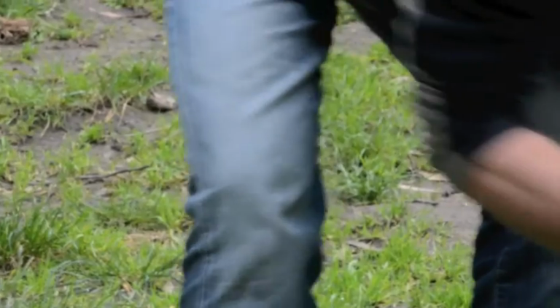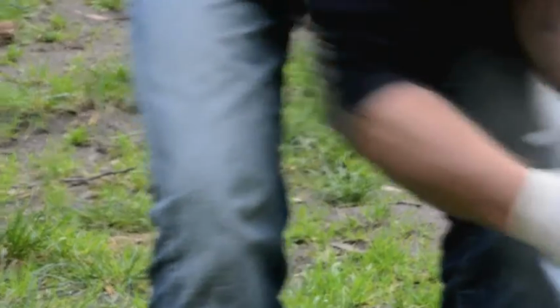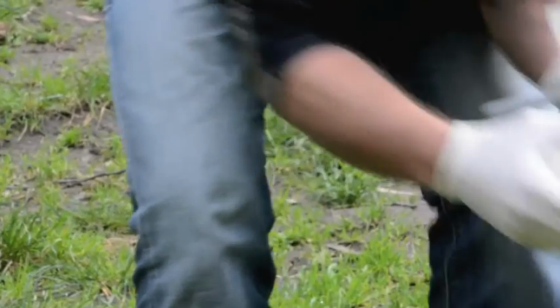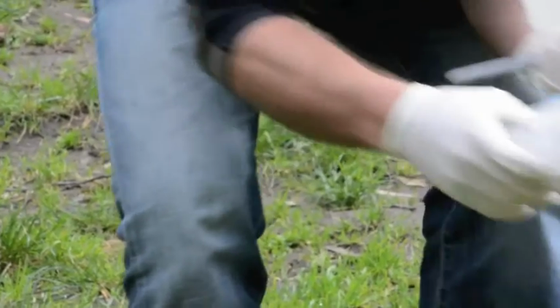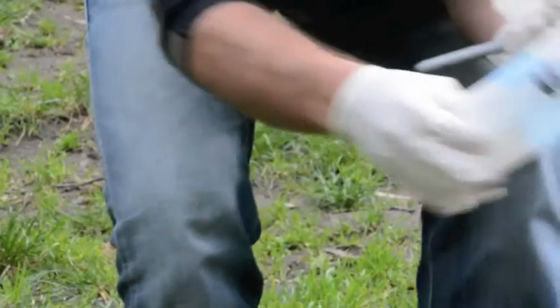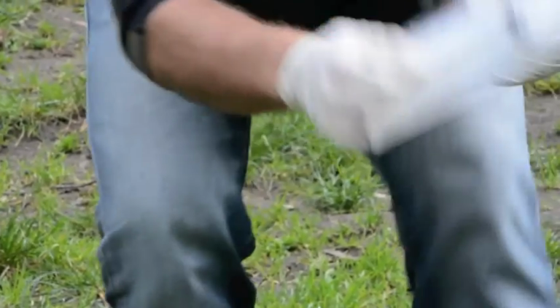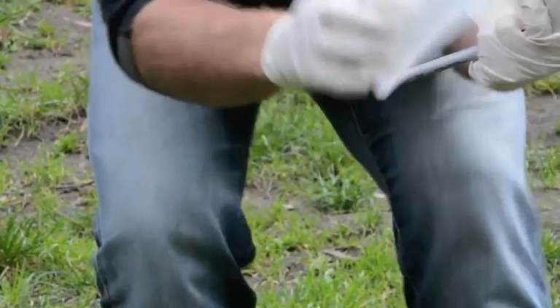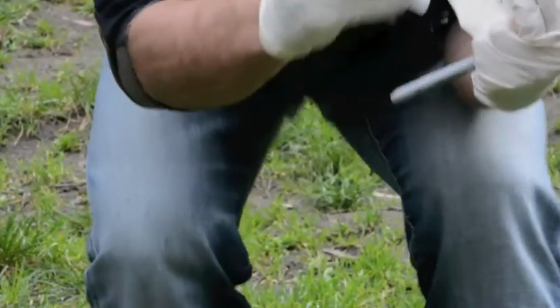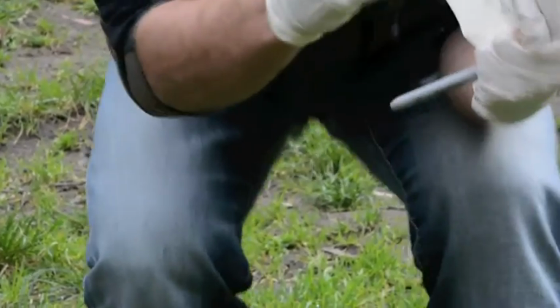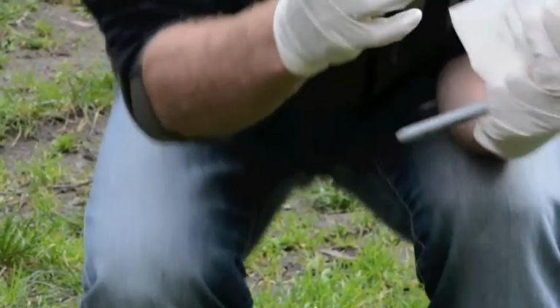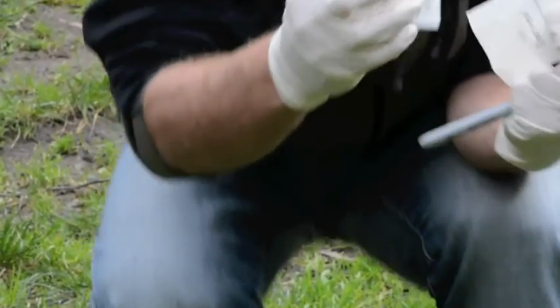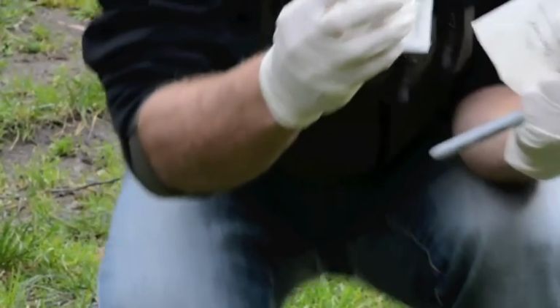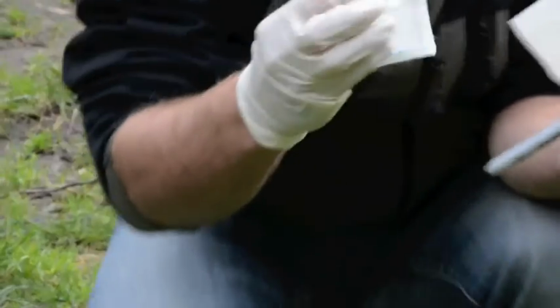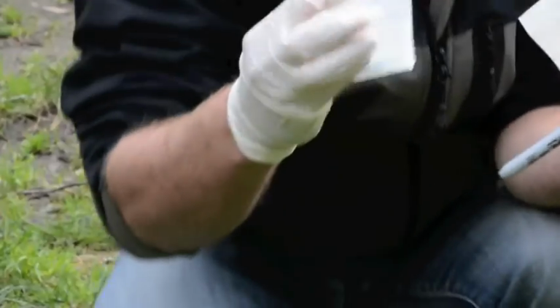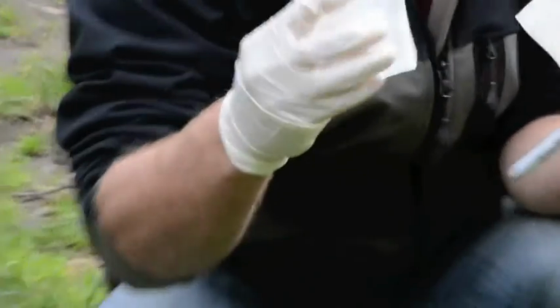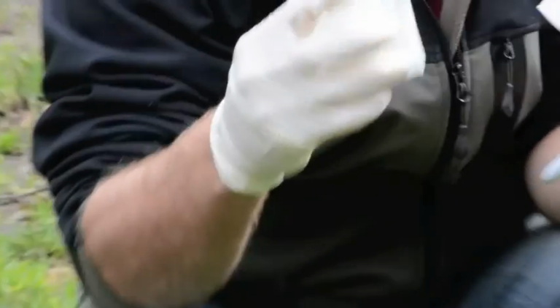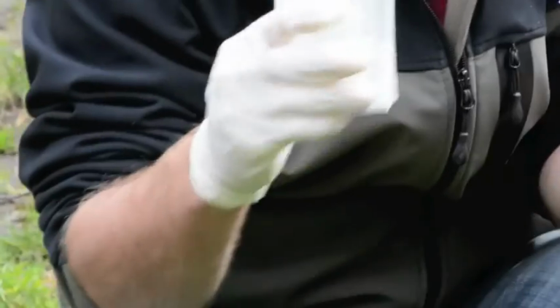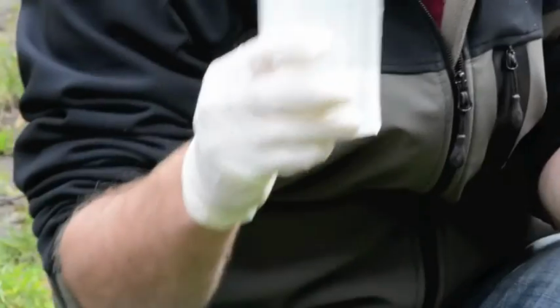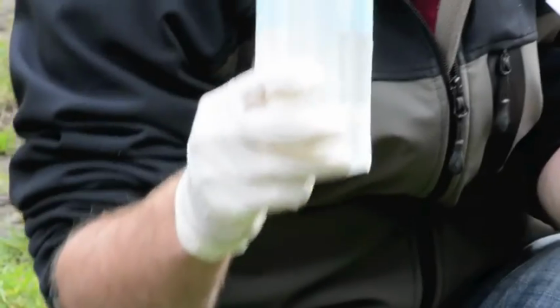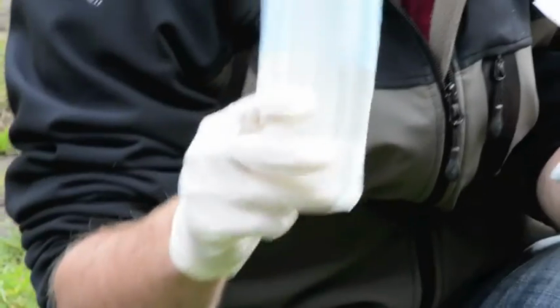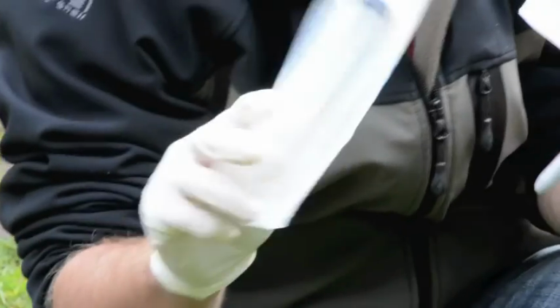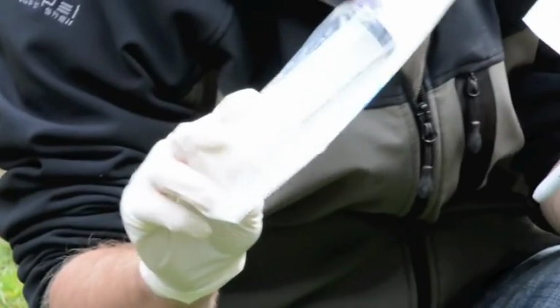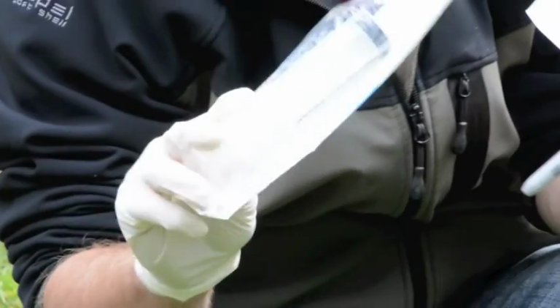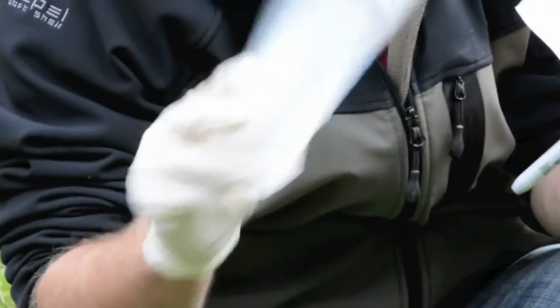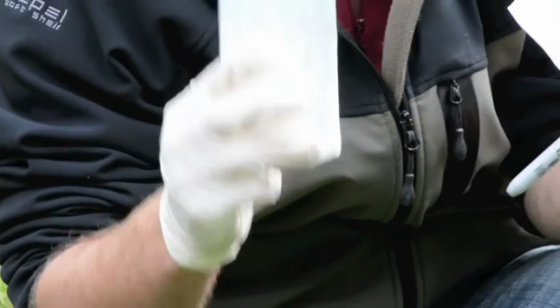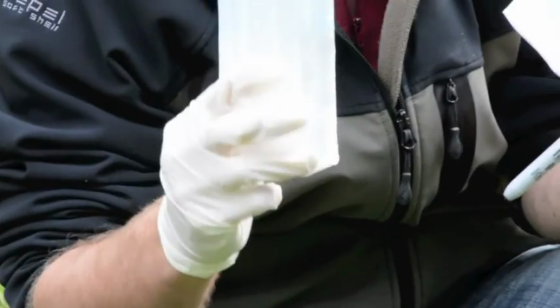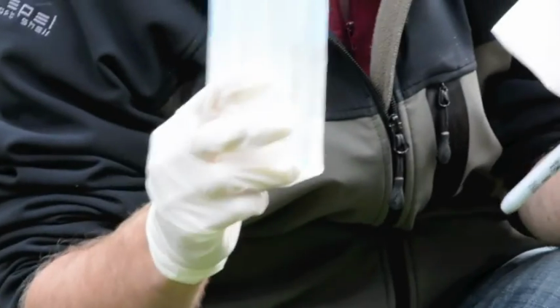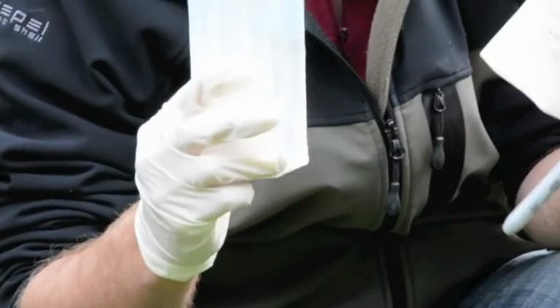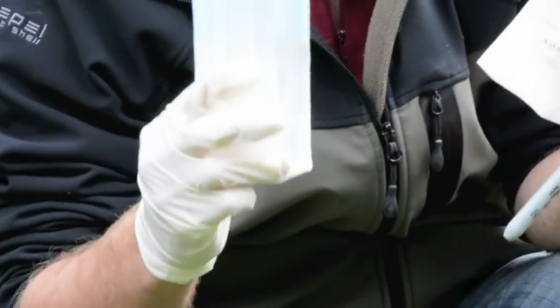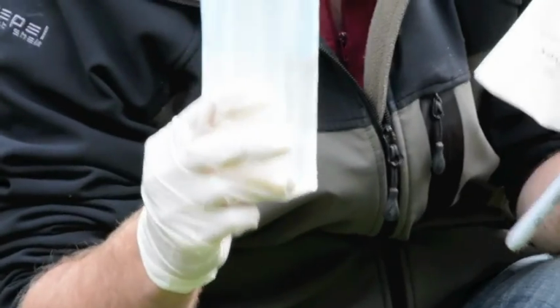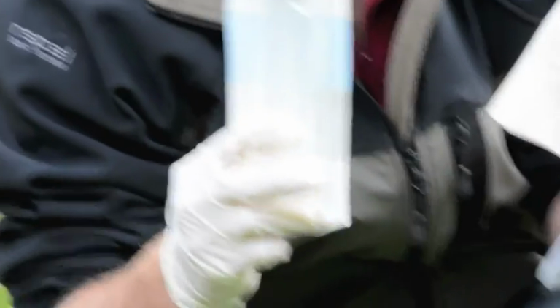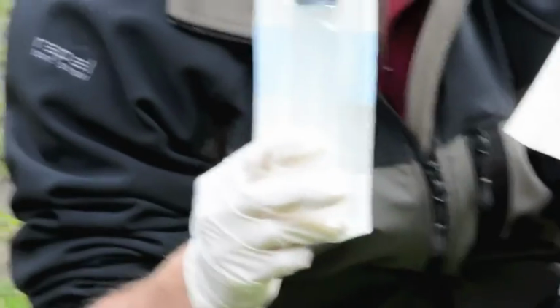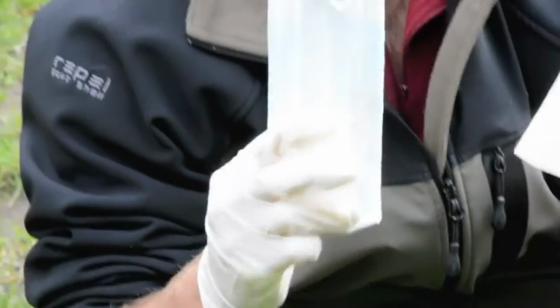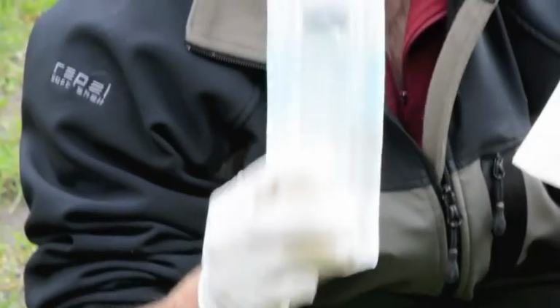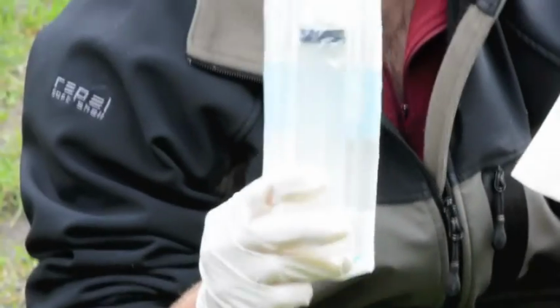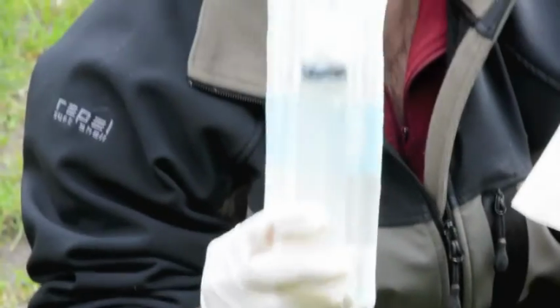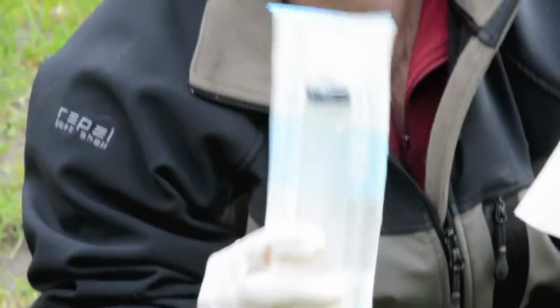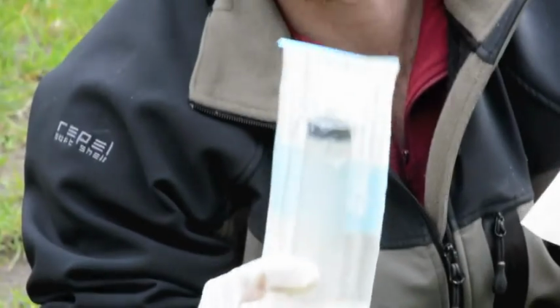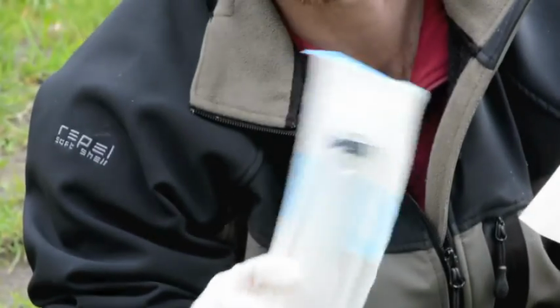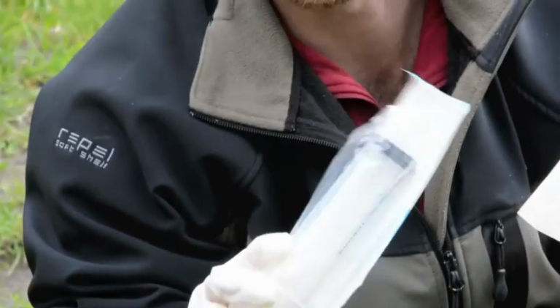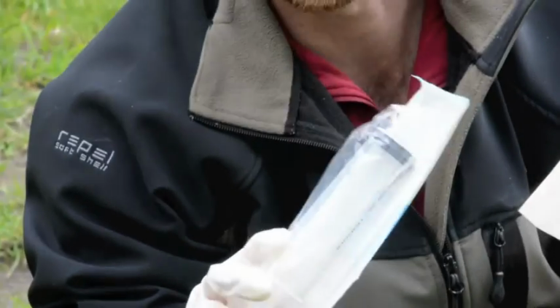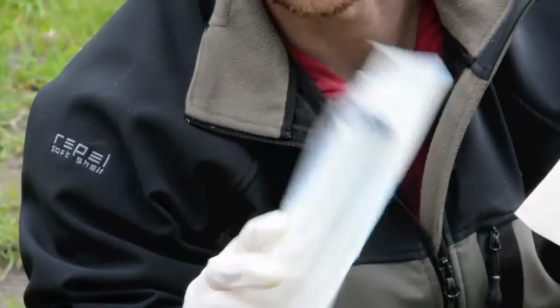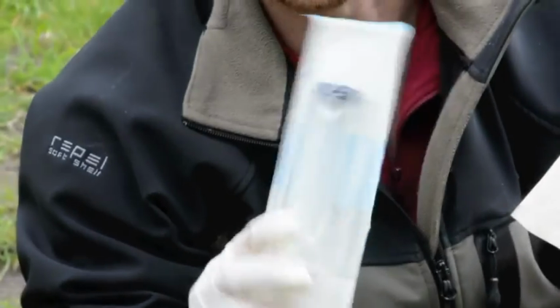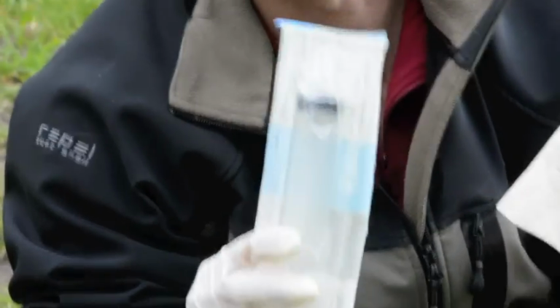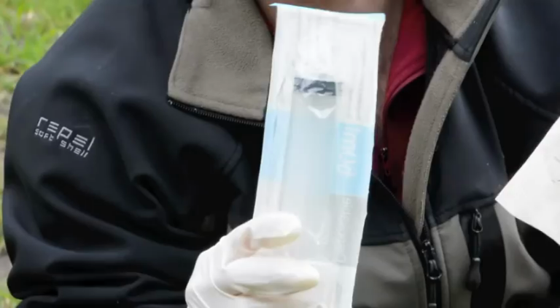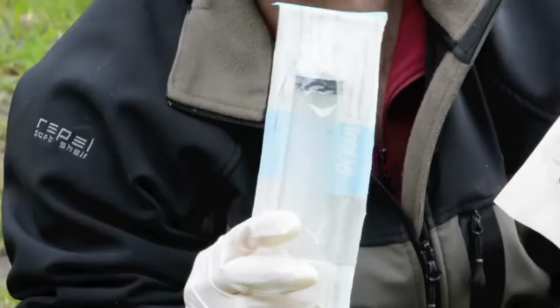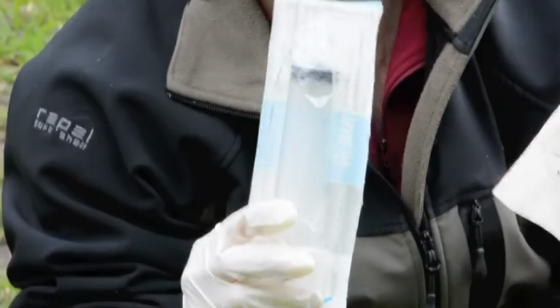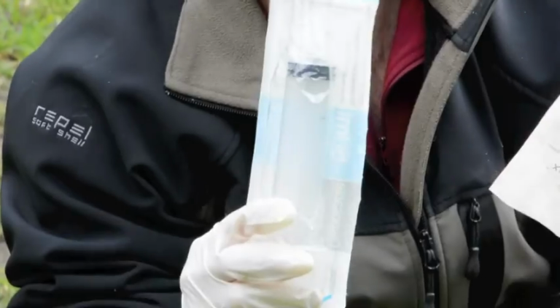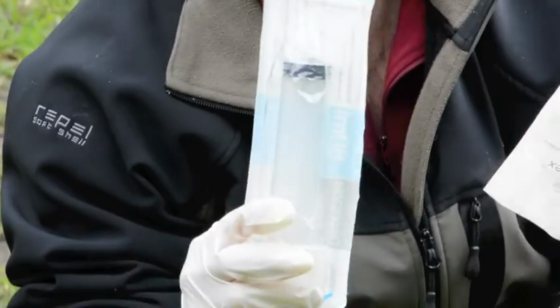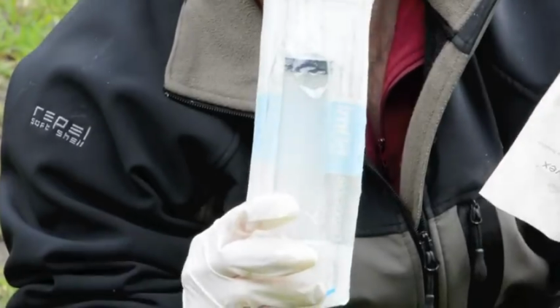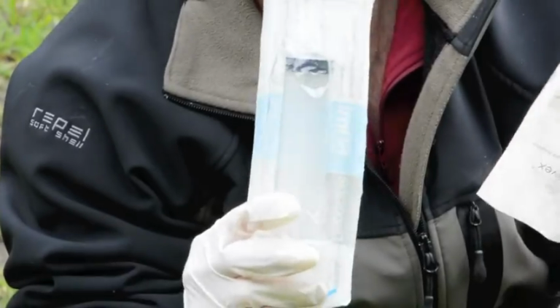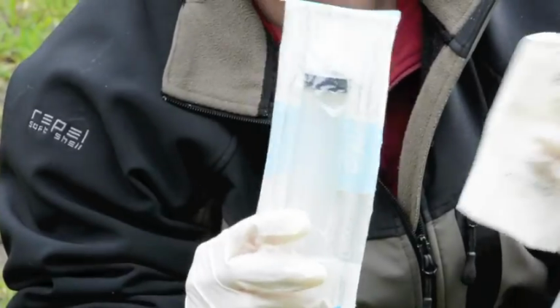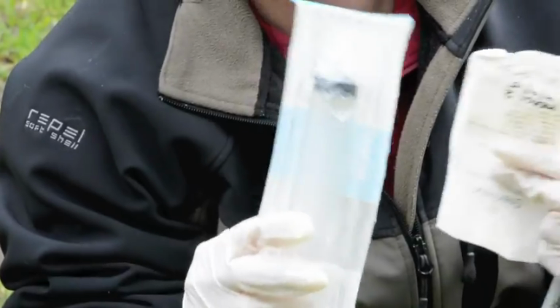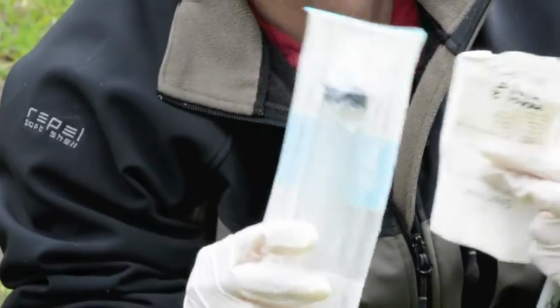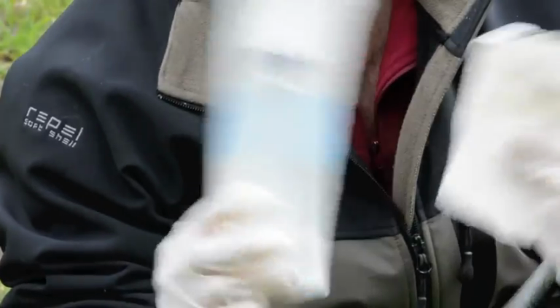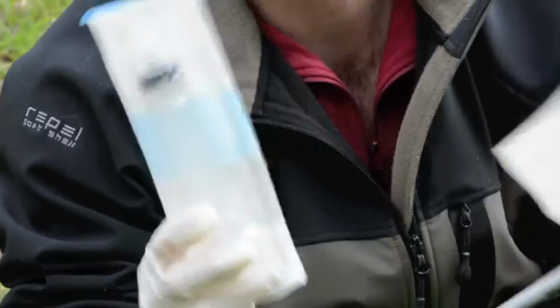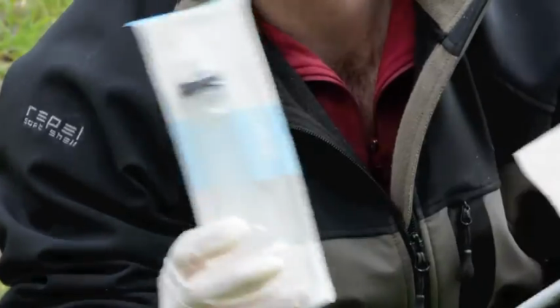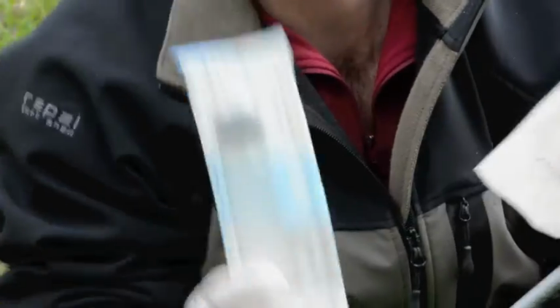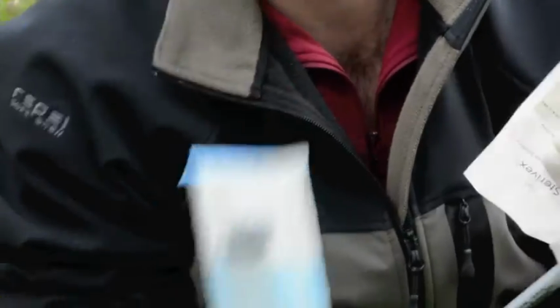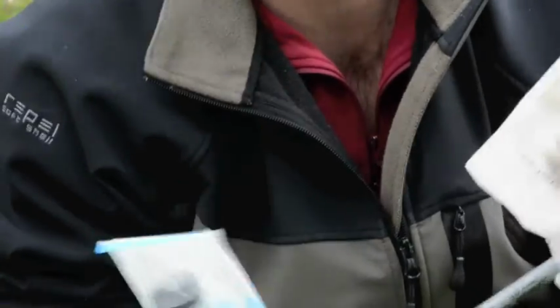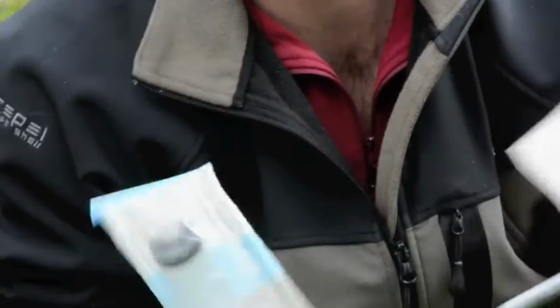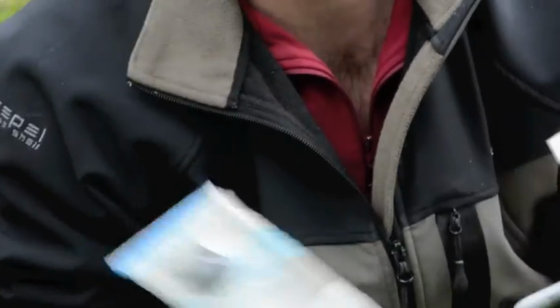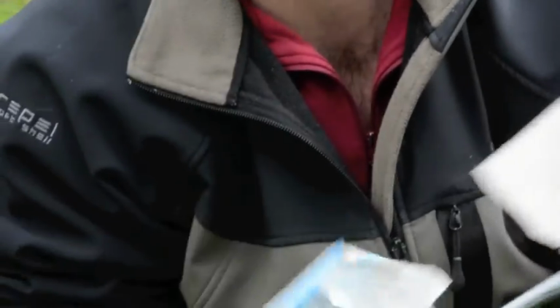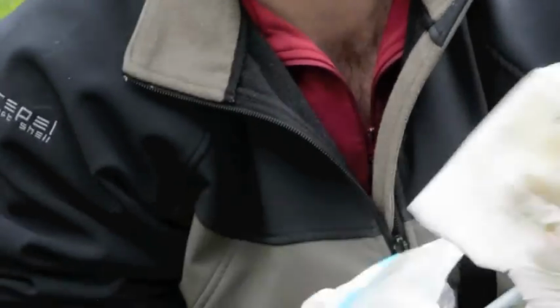We'll pop the filter back in its packaging to keep it as clean as possible for now. And finally, we grab a large gauge syringe to actually take the water sample. Okay, let's head down to the creek.